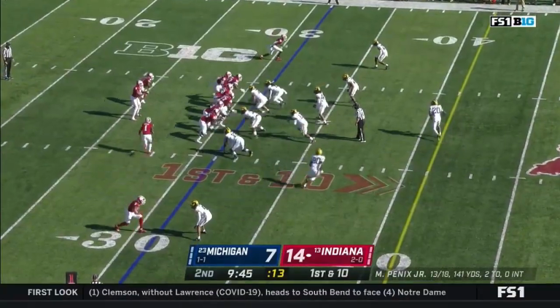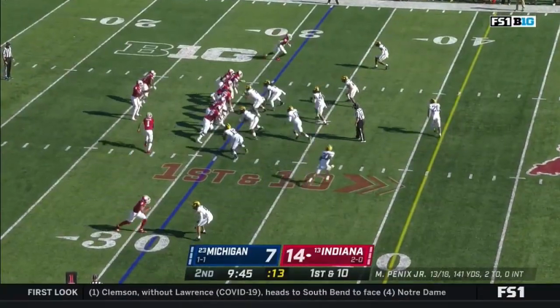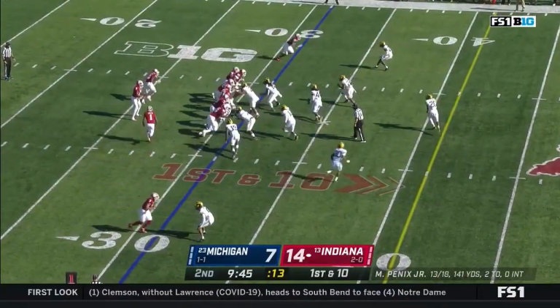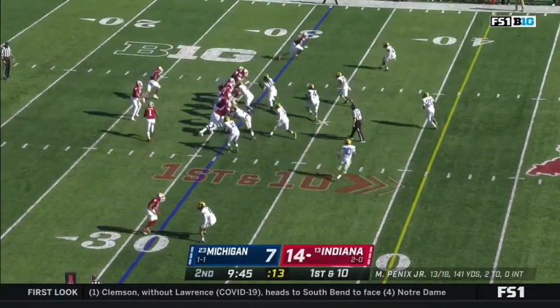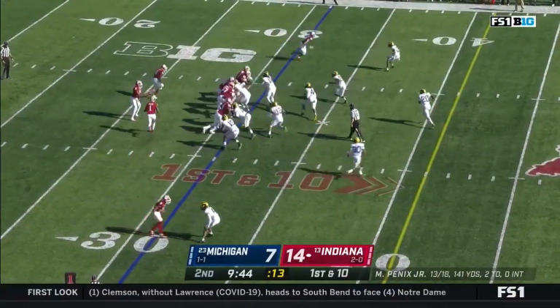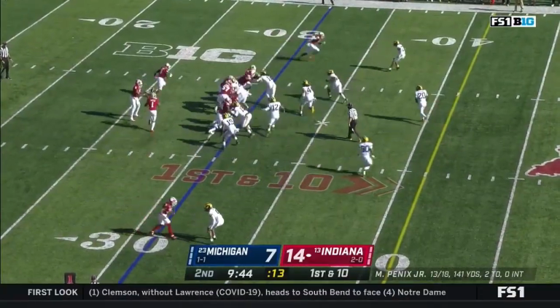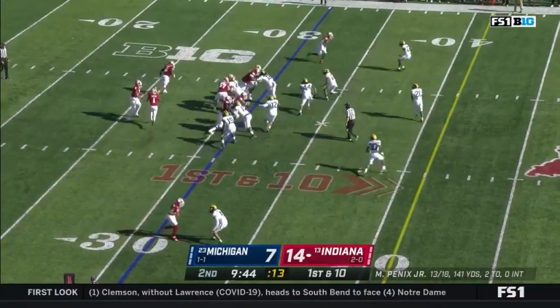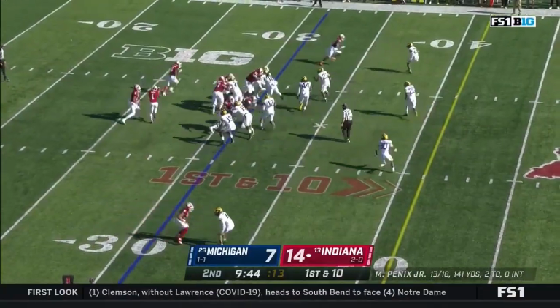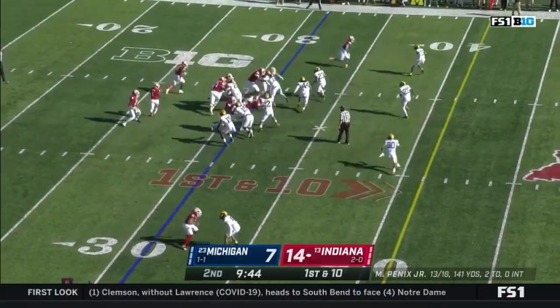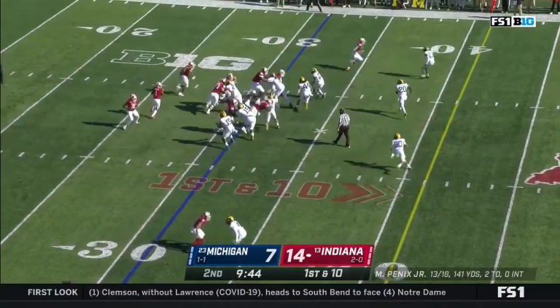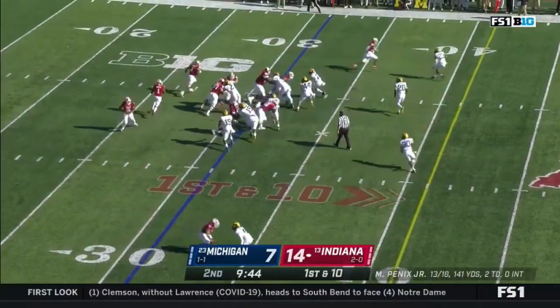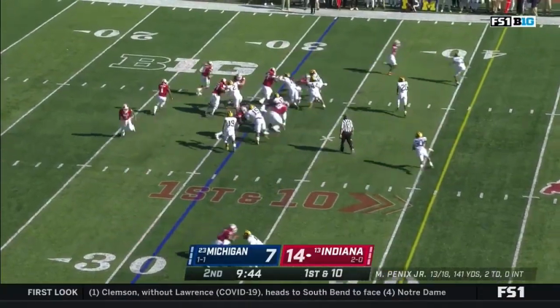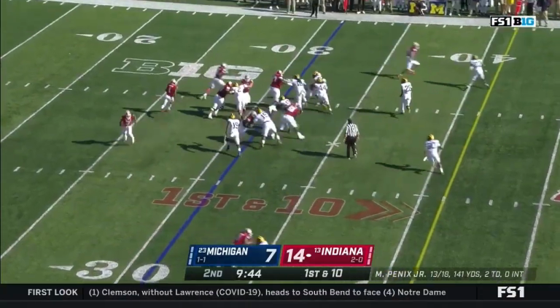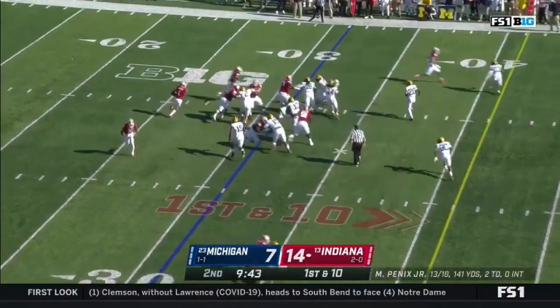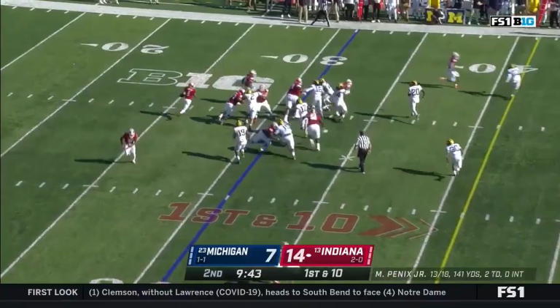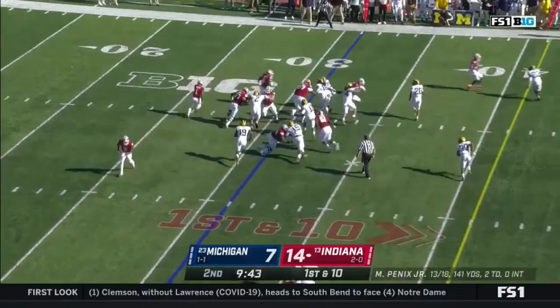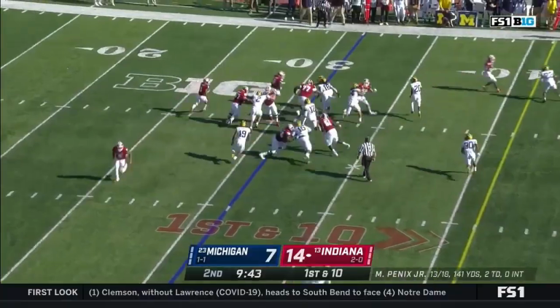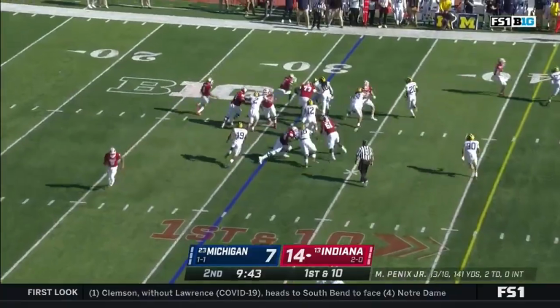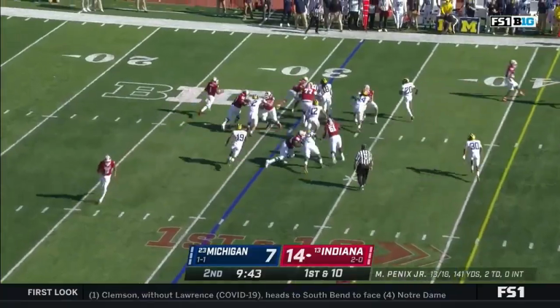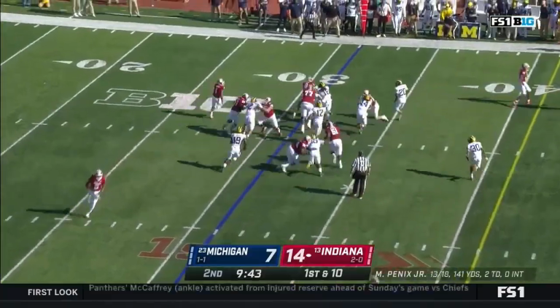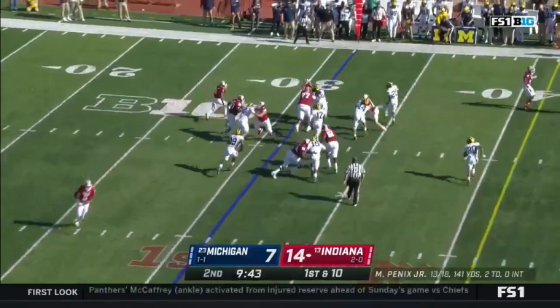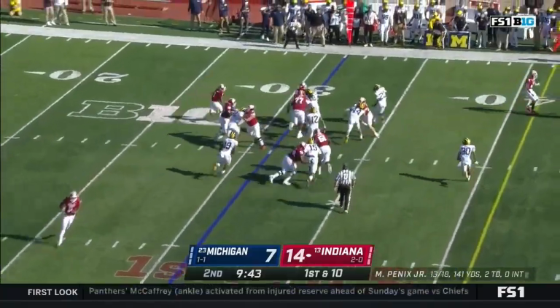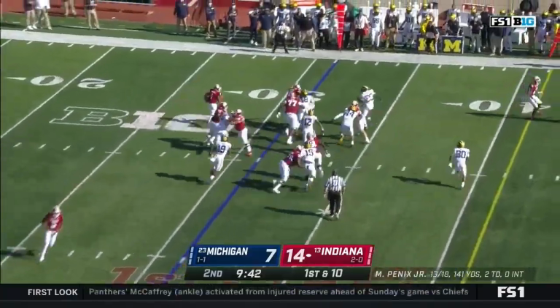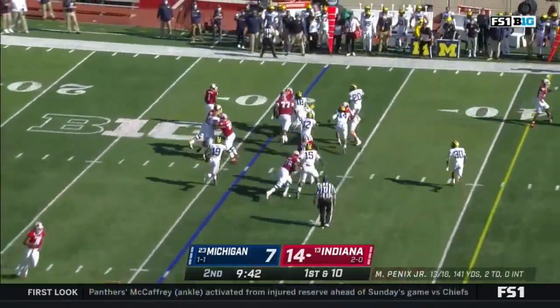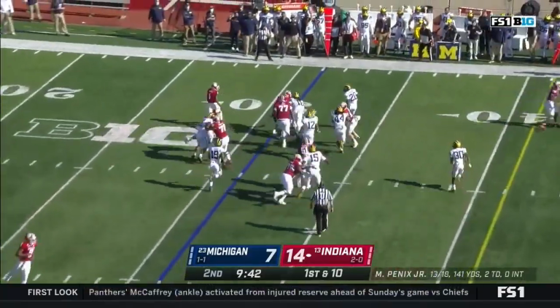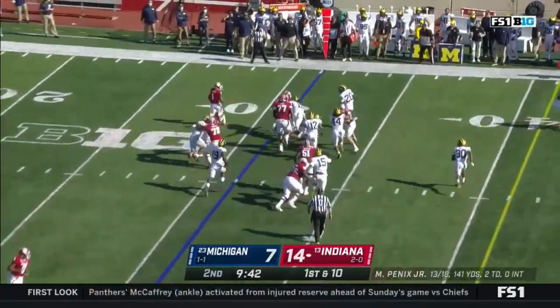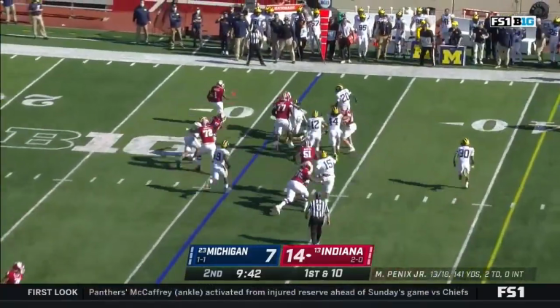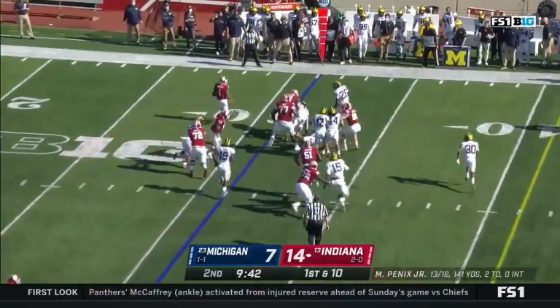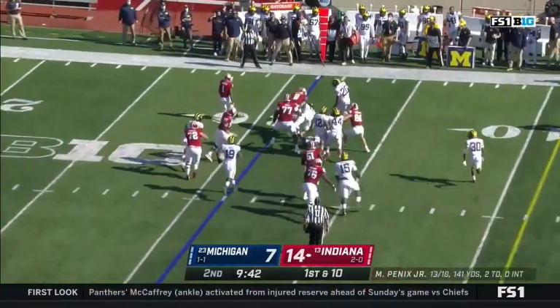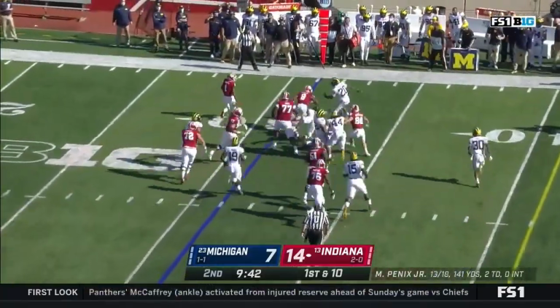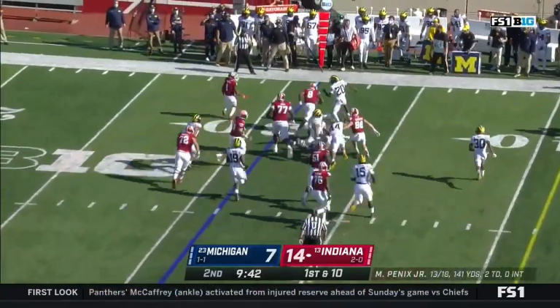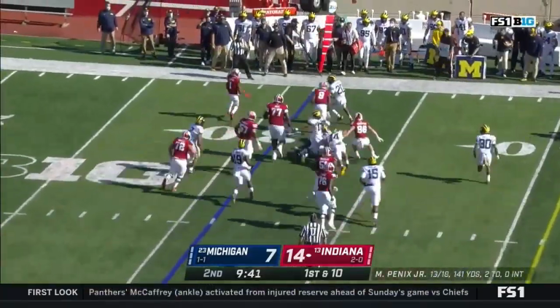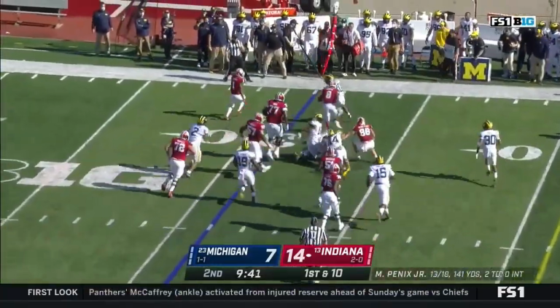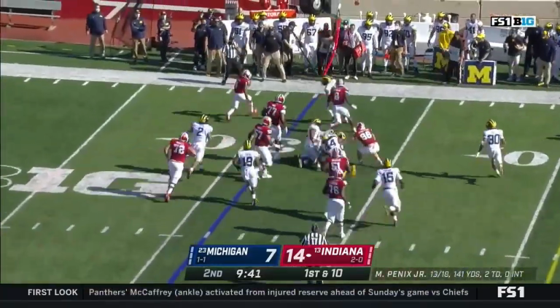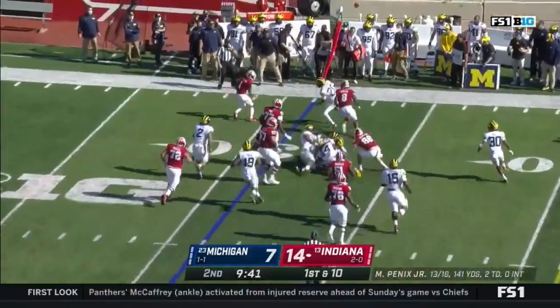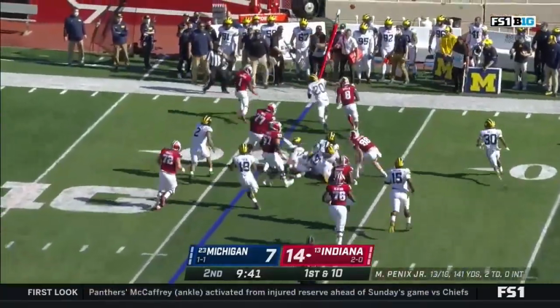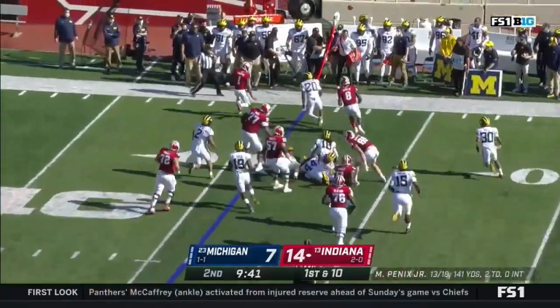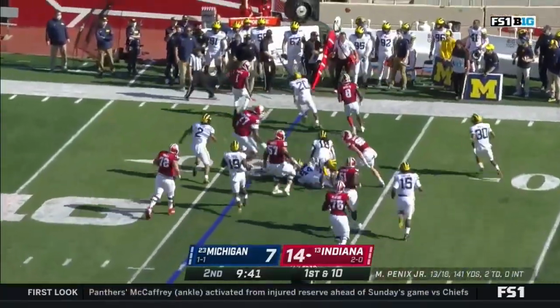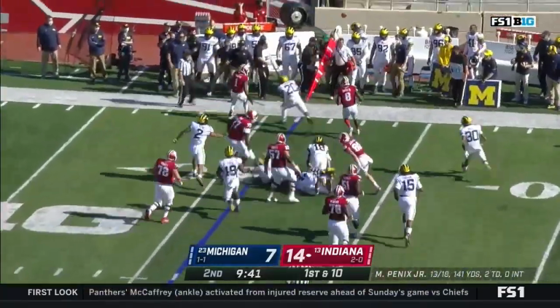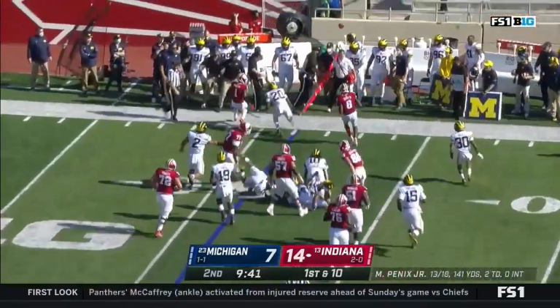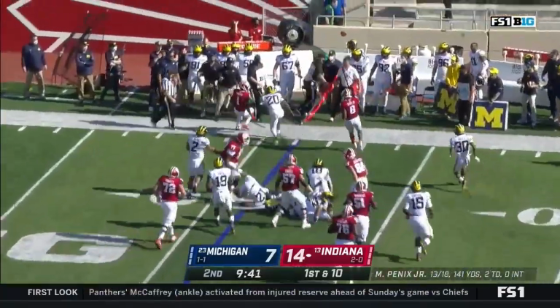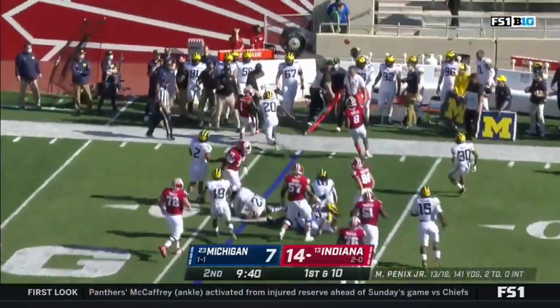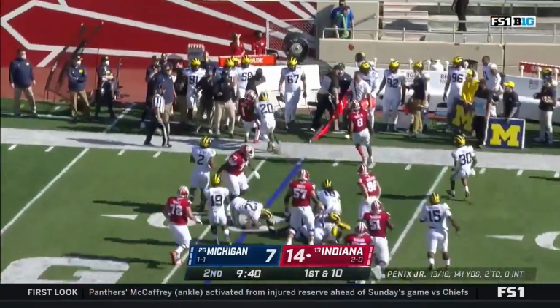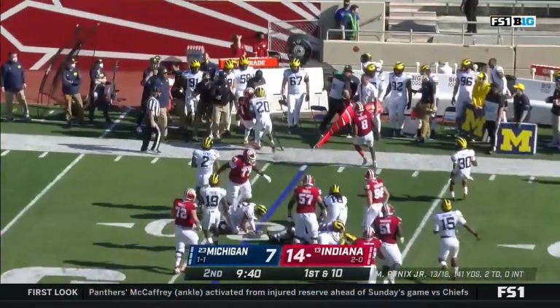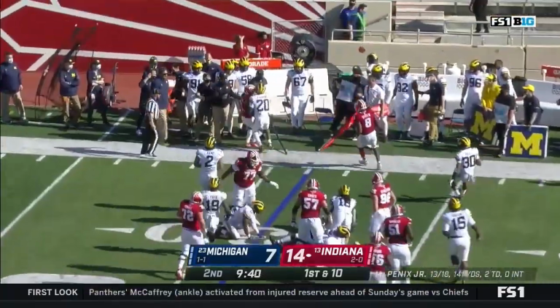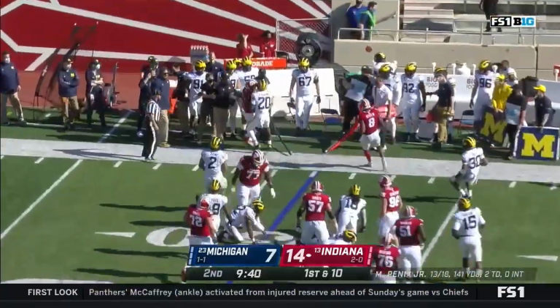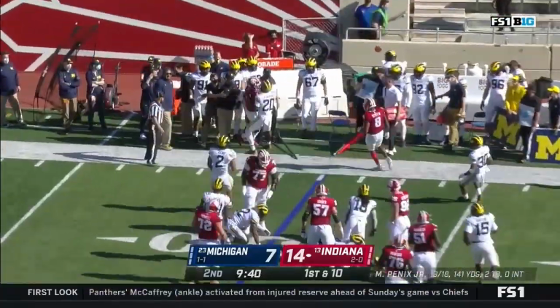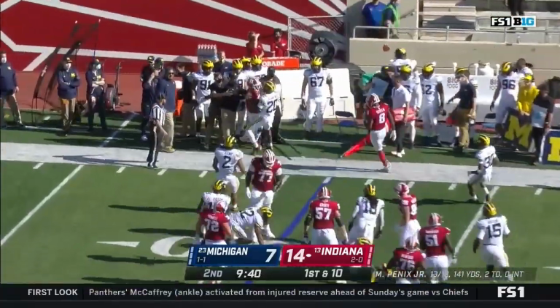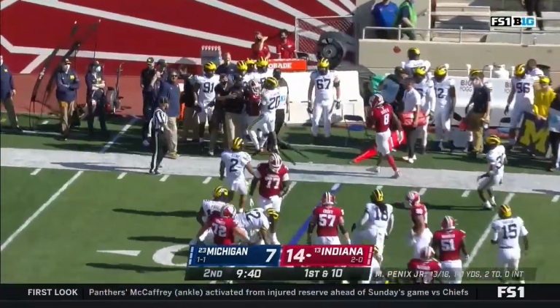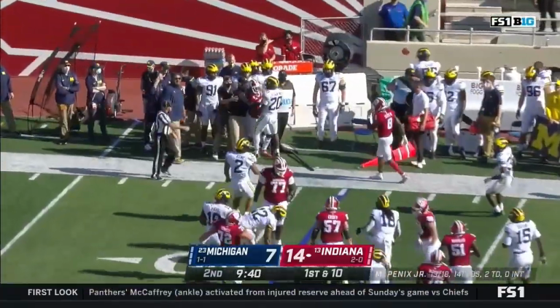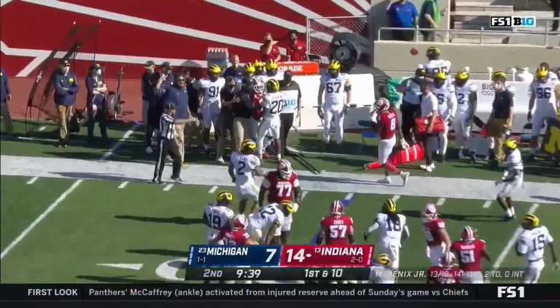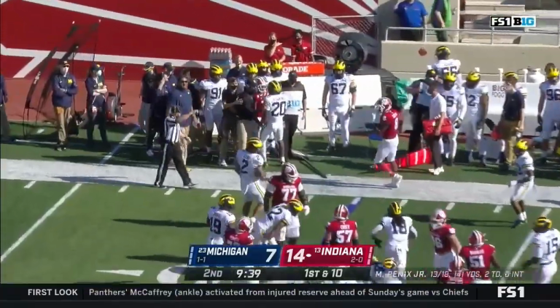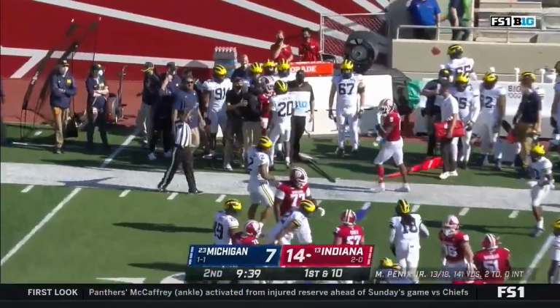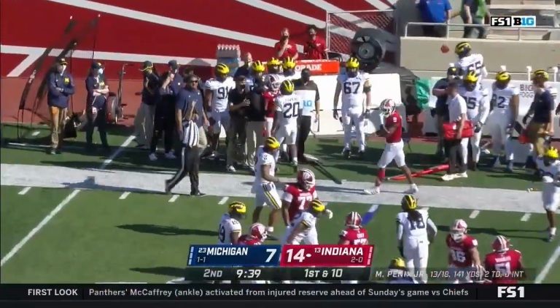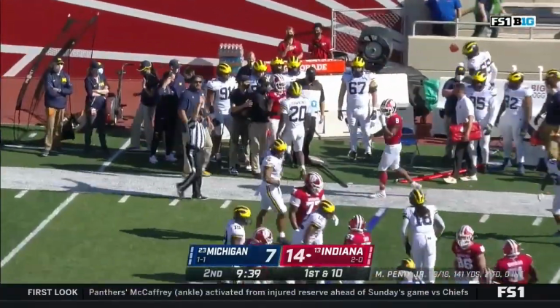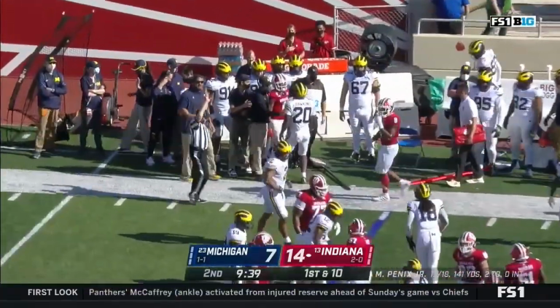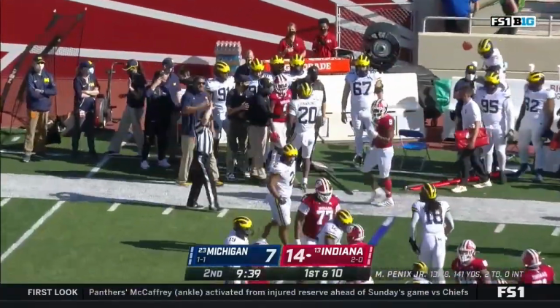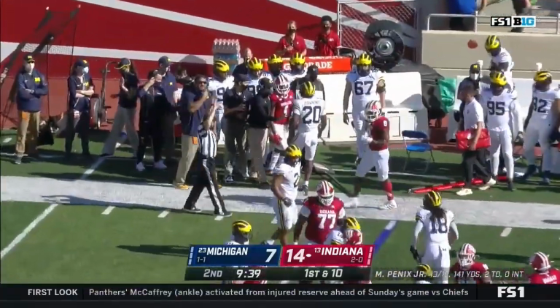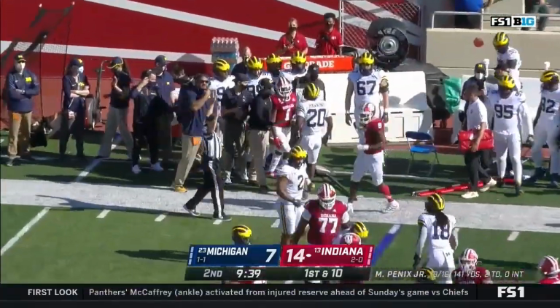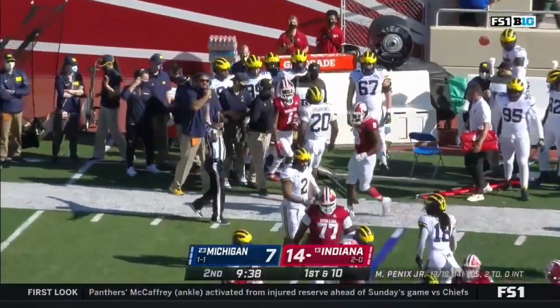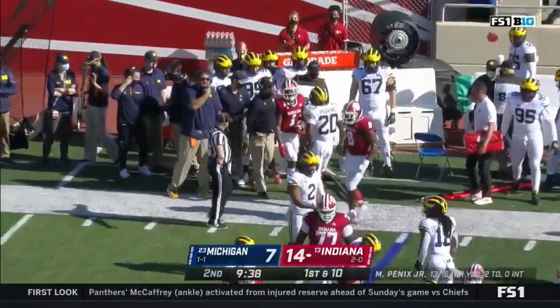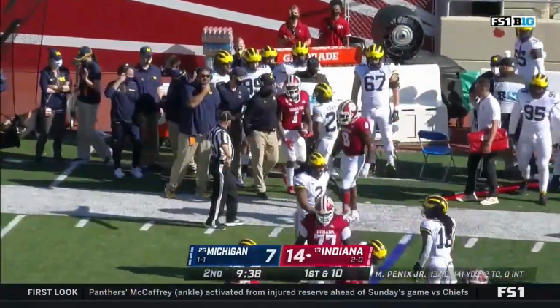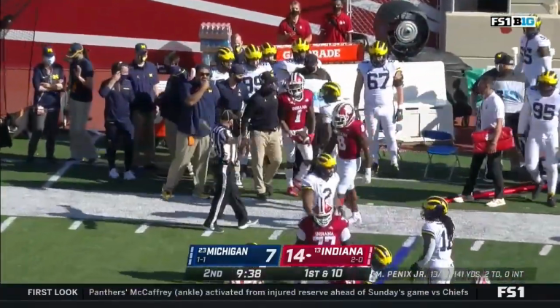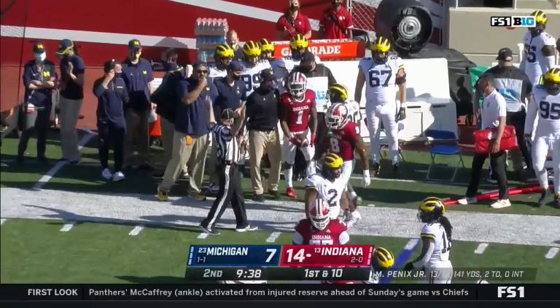Fillier comes in motion, they flip it to him — Watt Fillier, nowhere to run. He's guided out of bounds by Brad Hawkins.